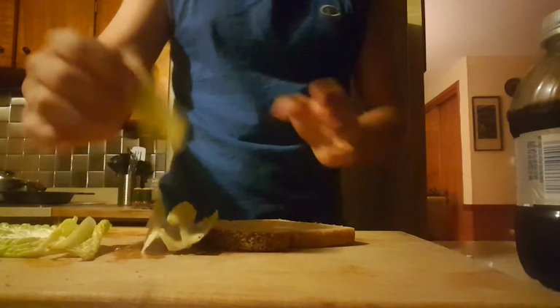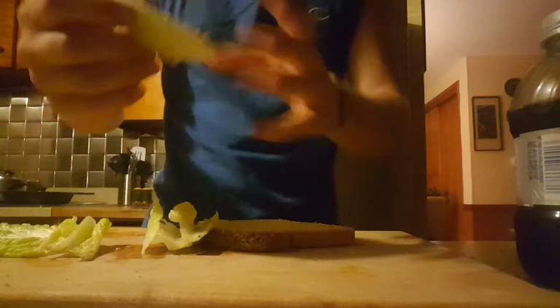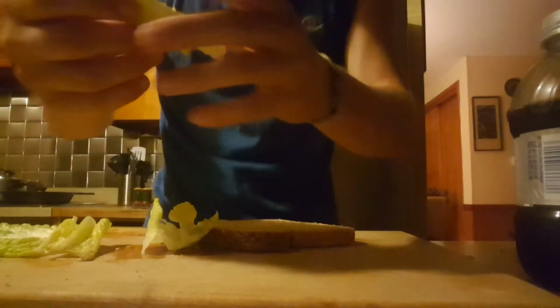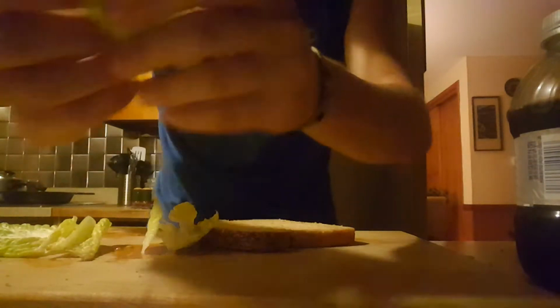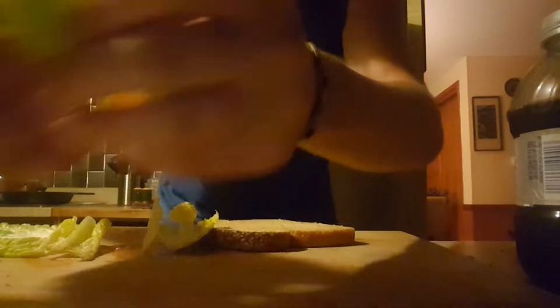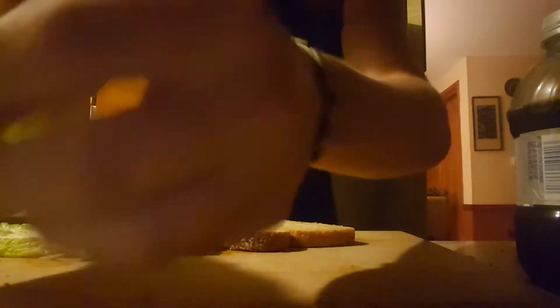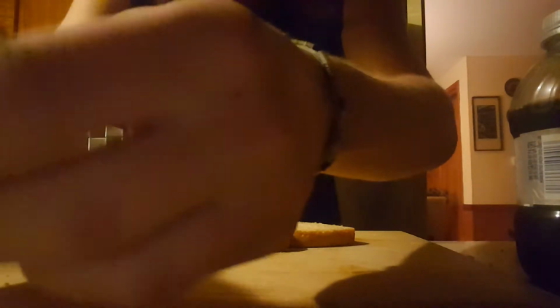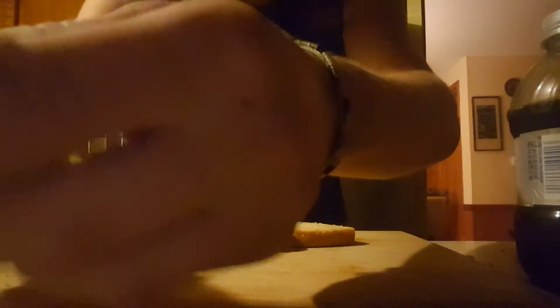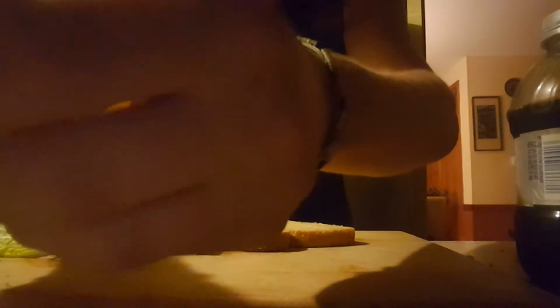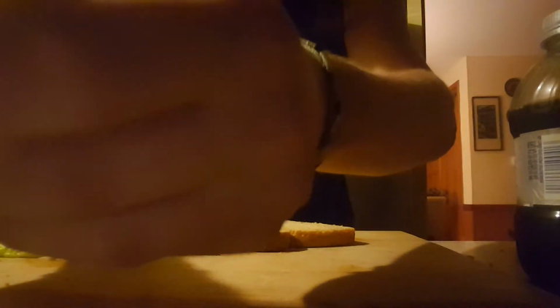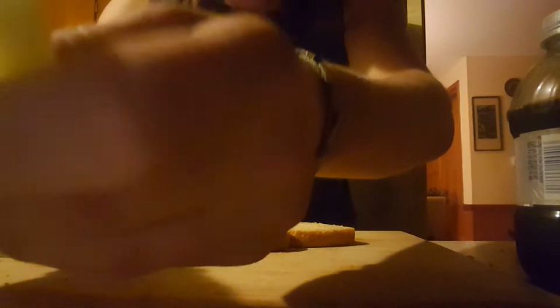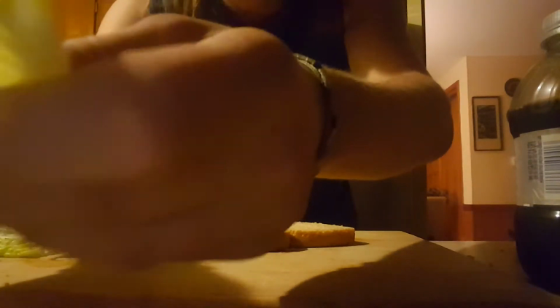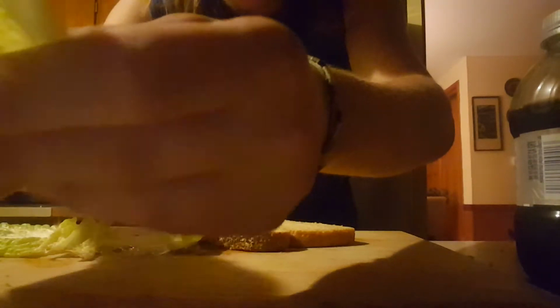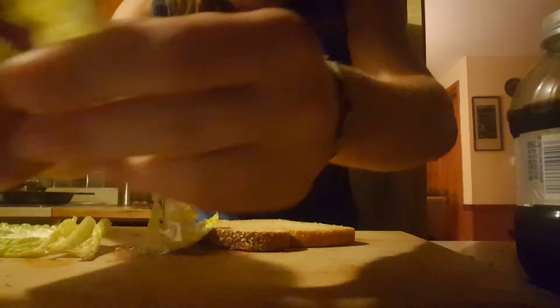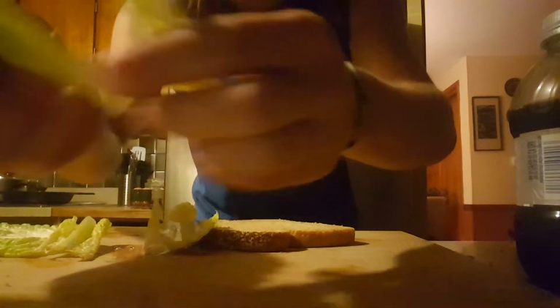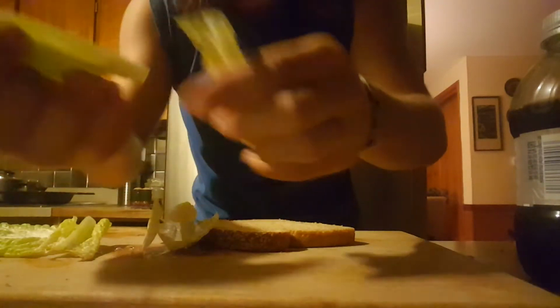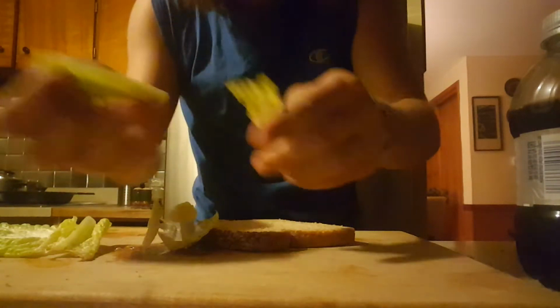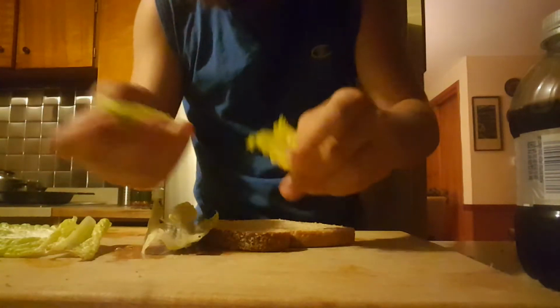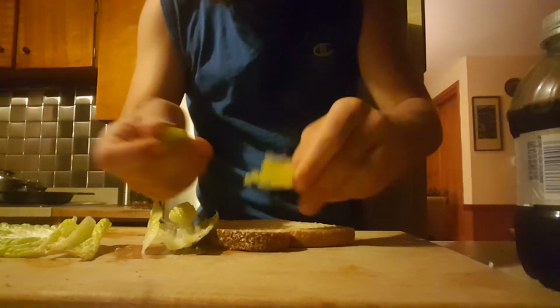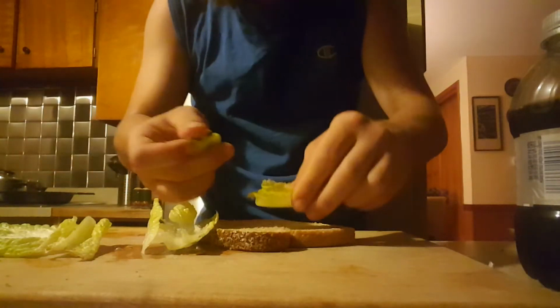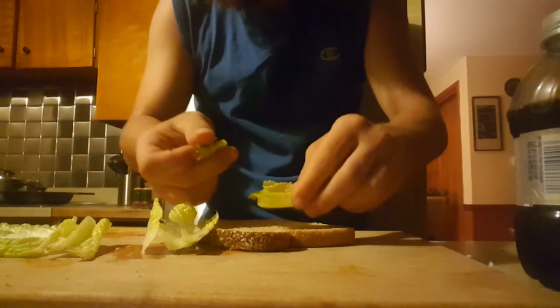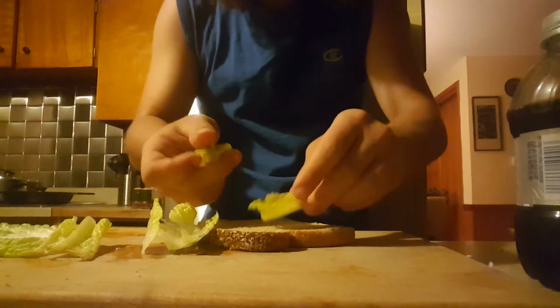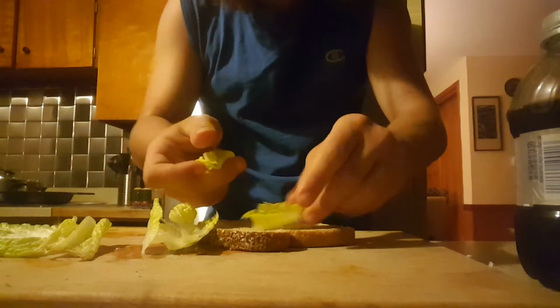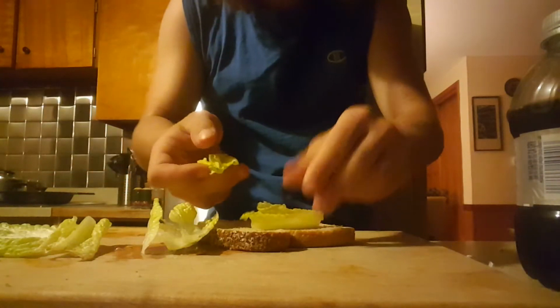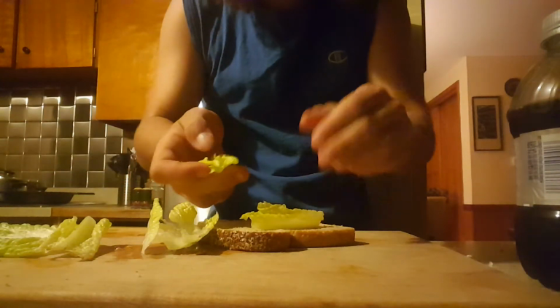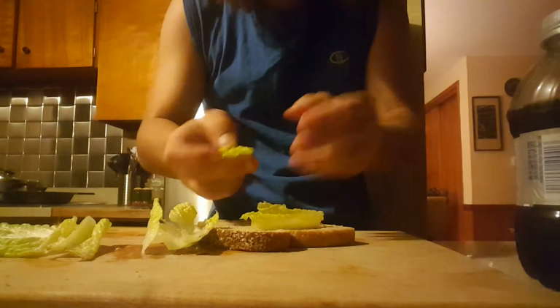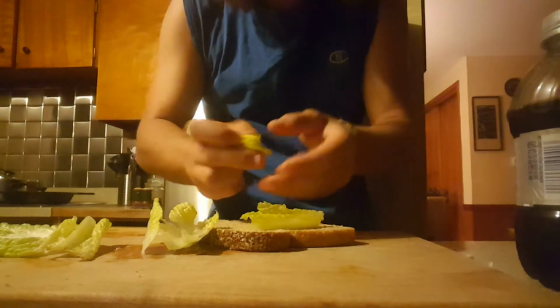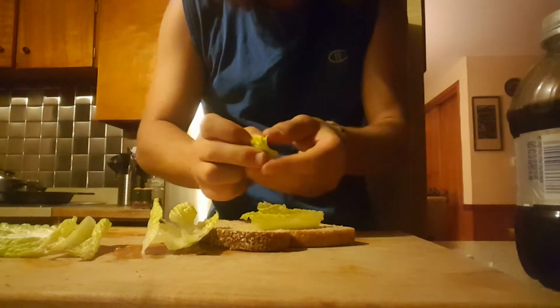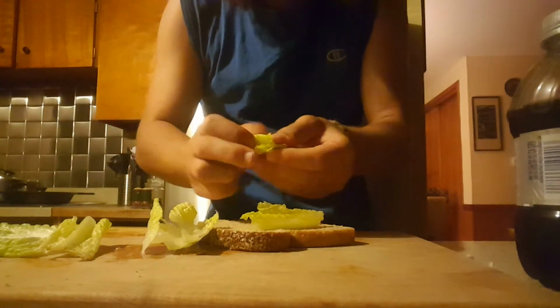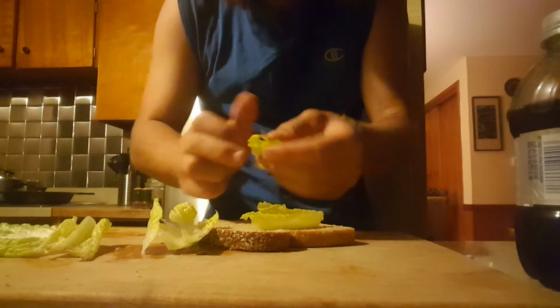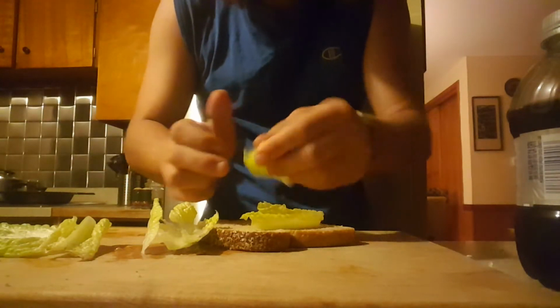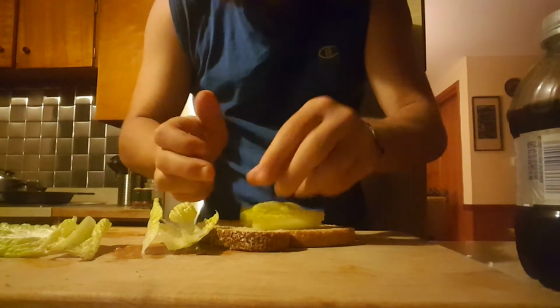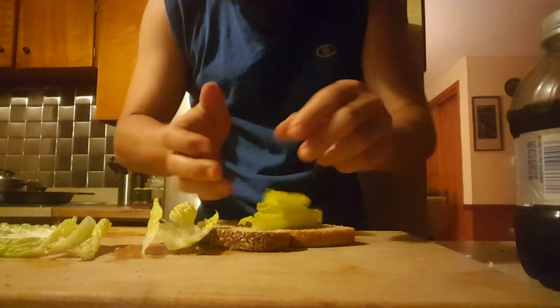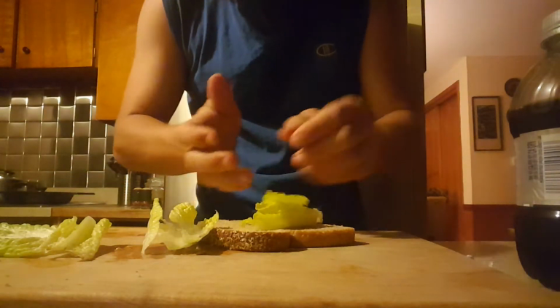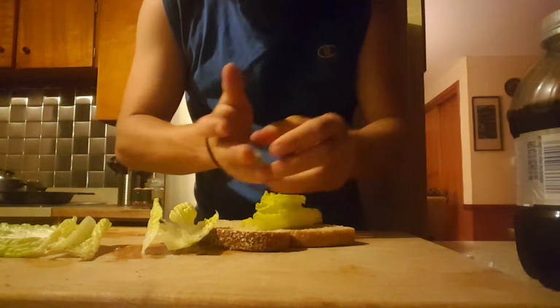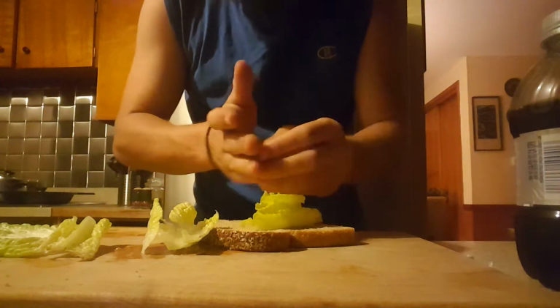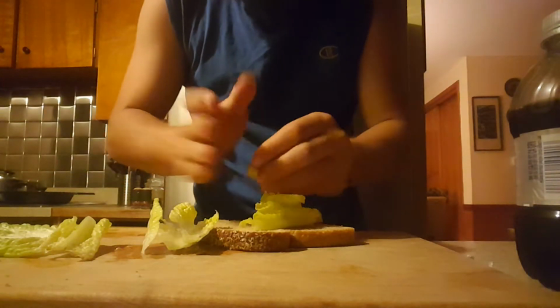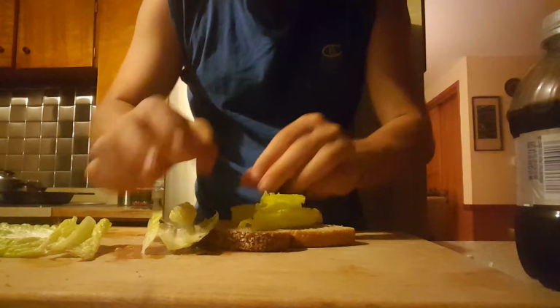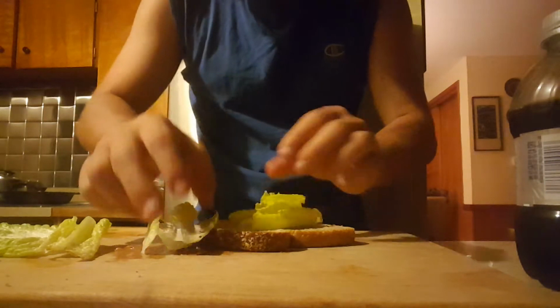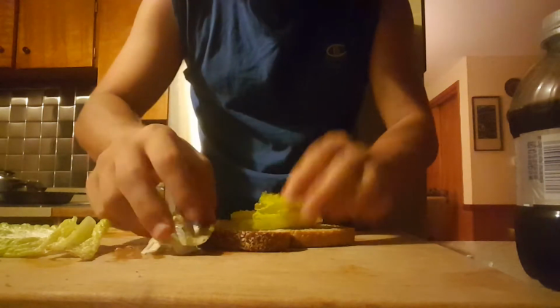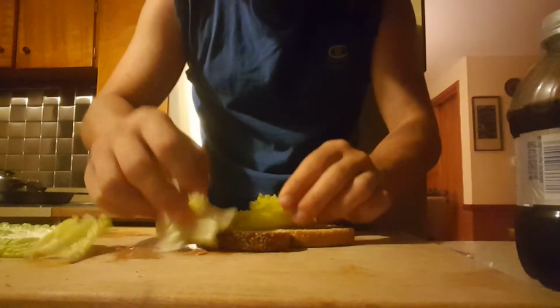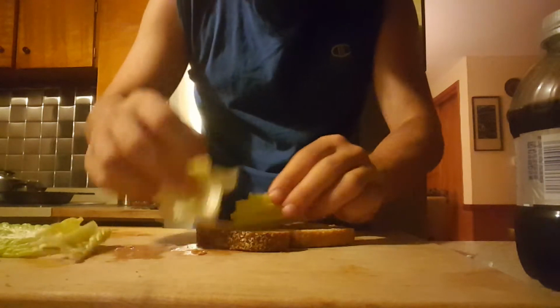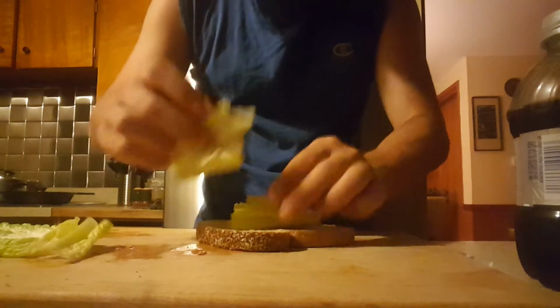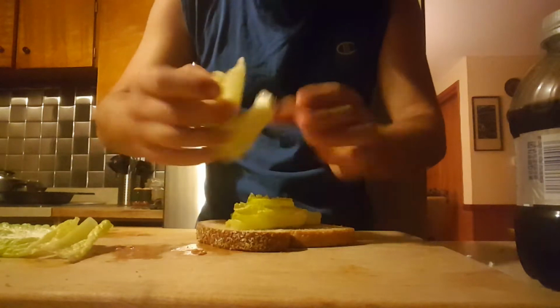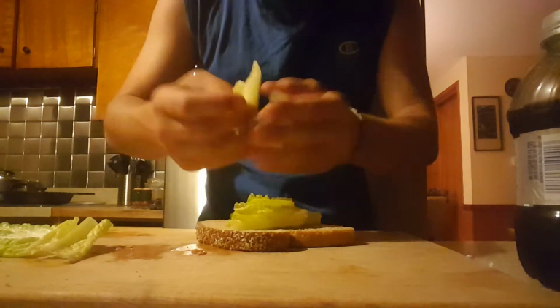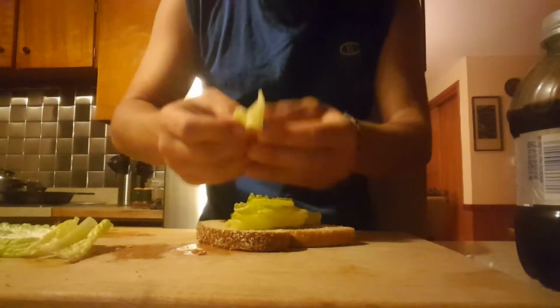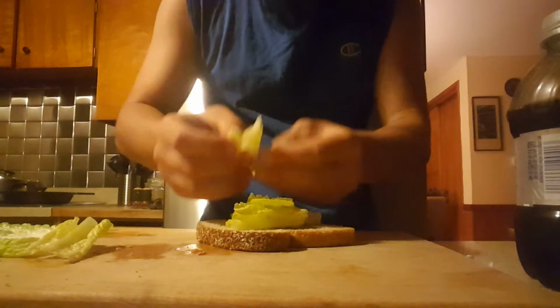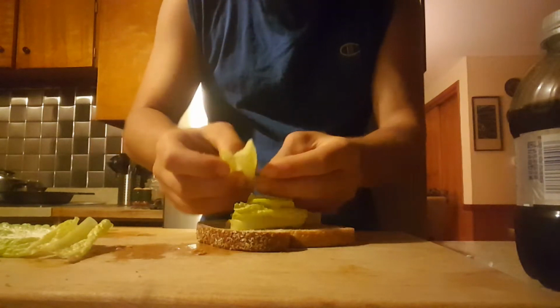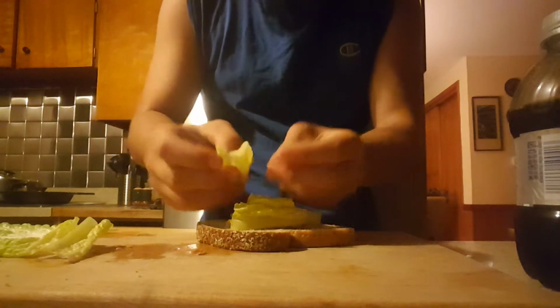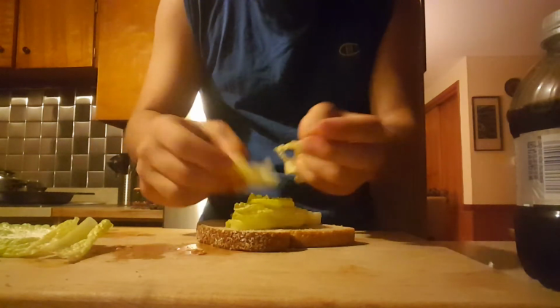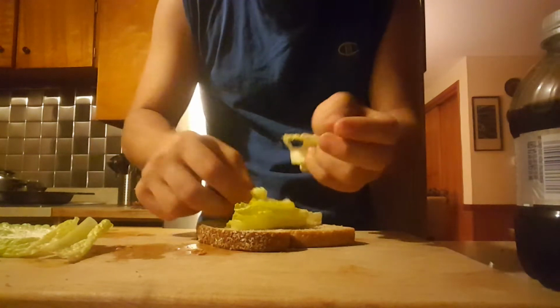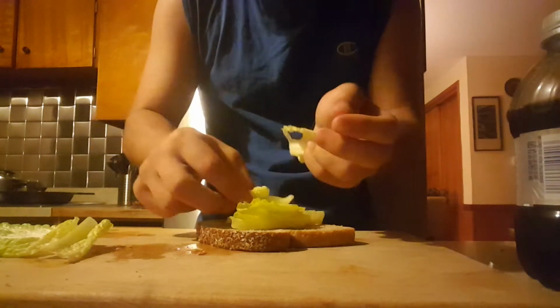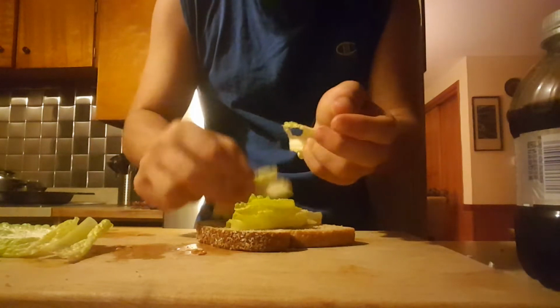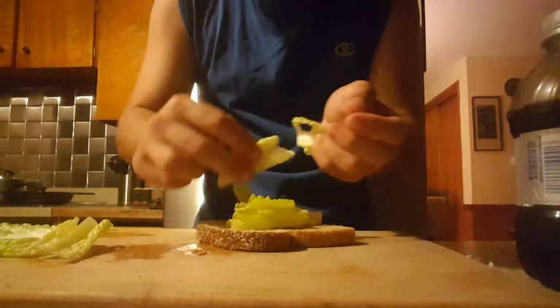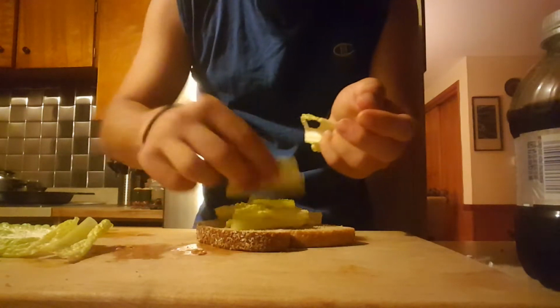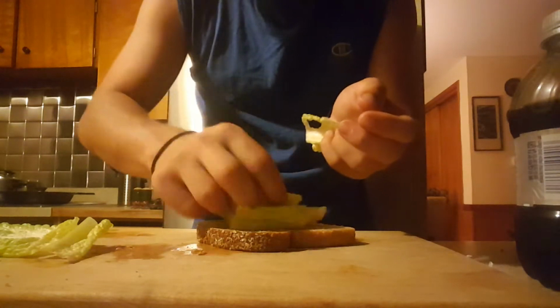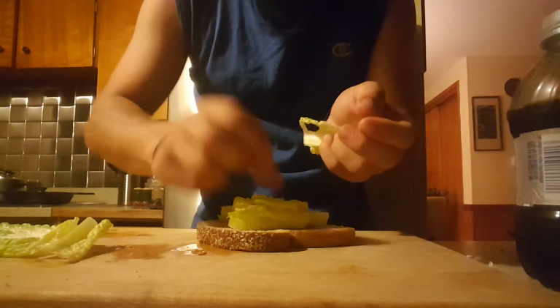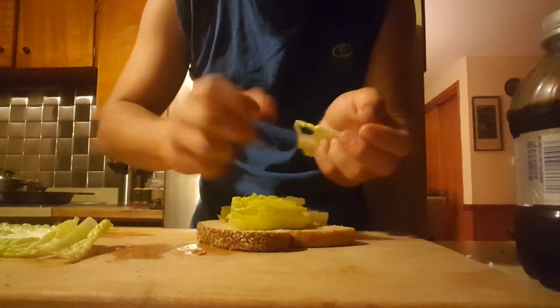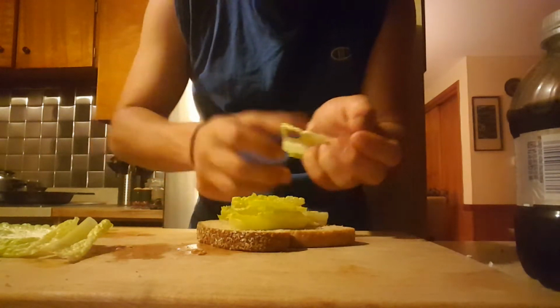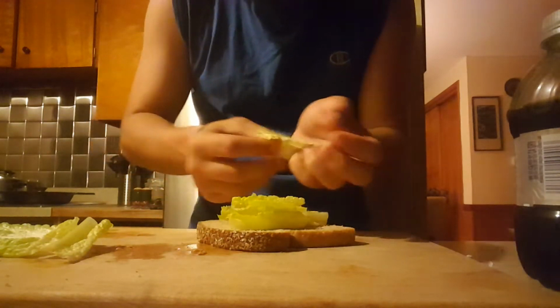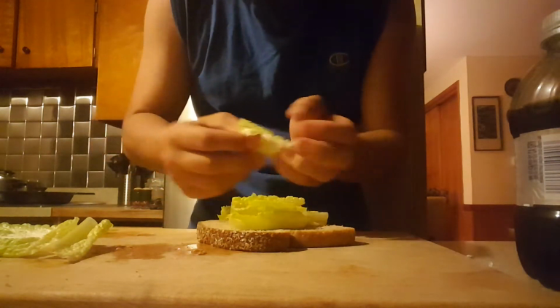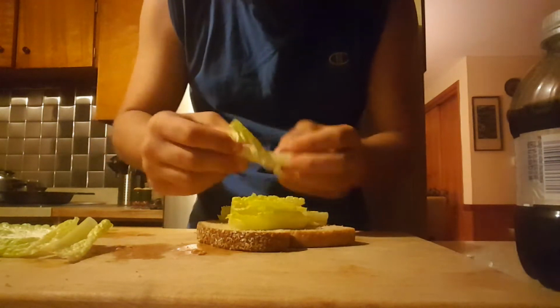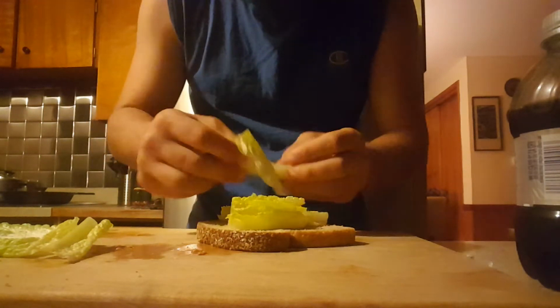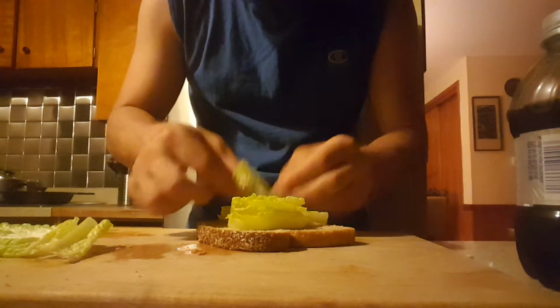Take your lettuce, which you apparently have, and put your lettuce on your bread.